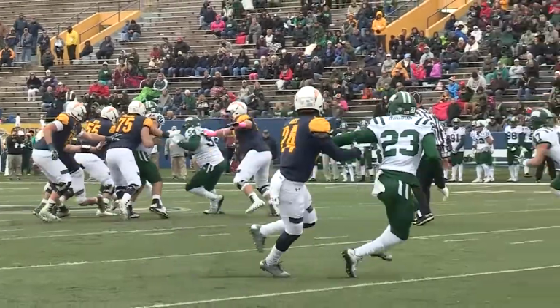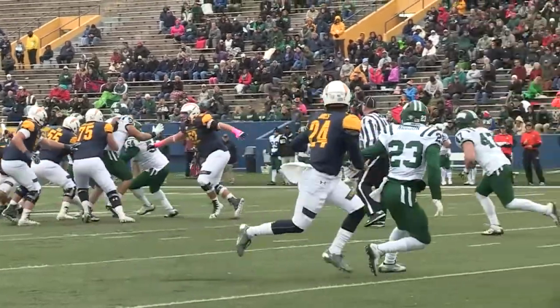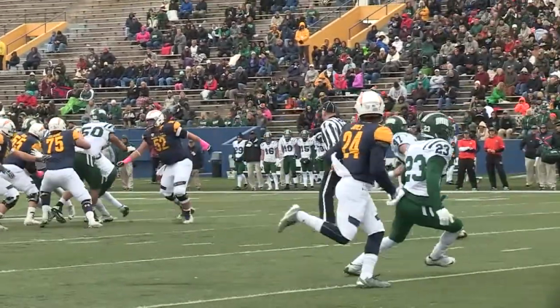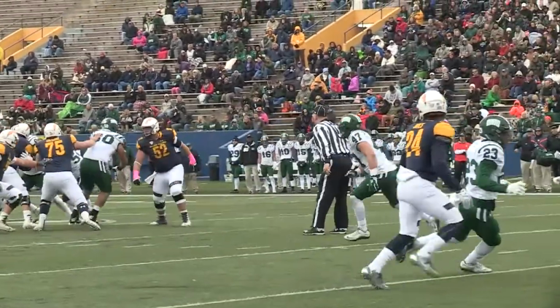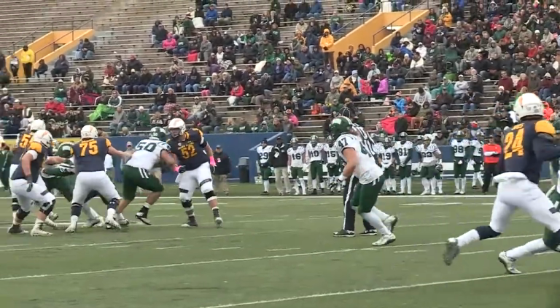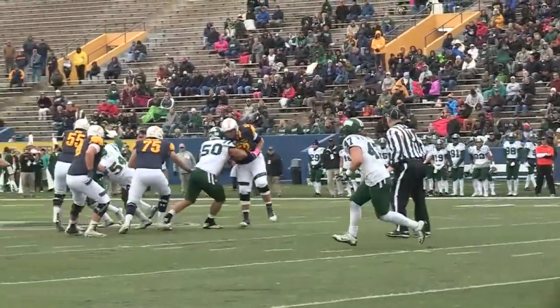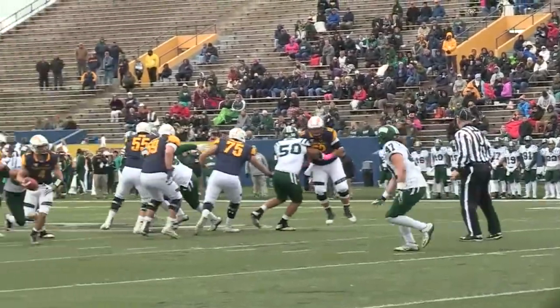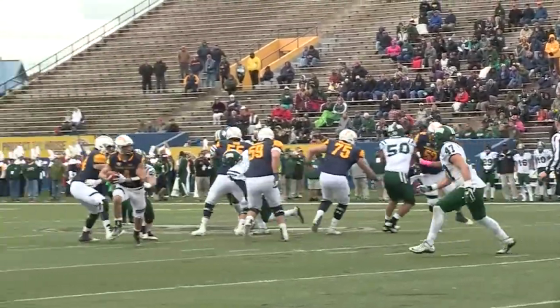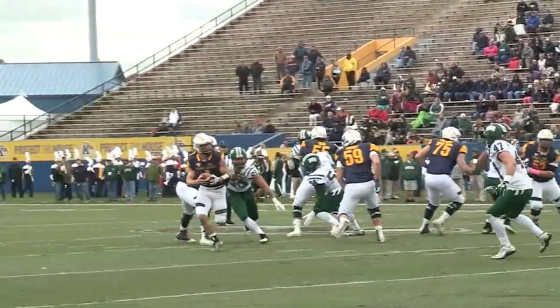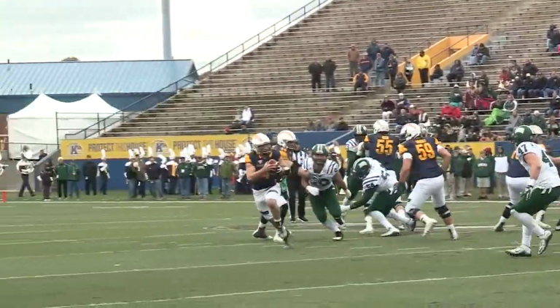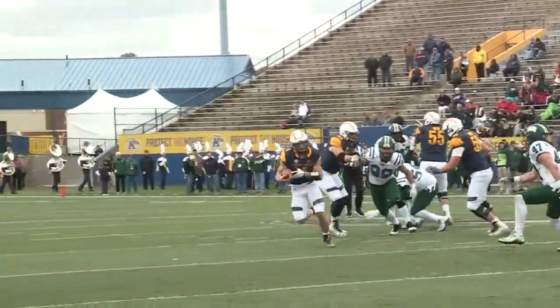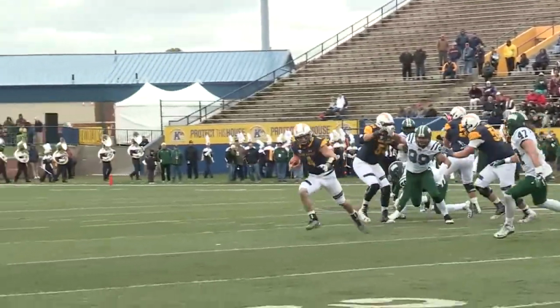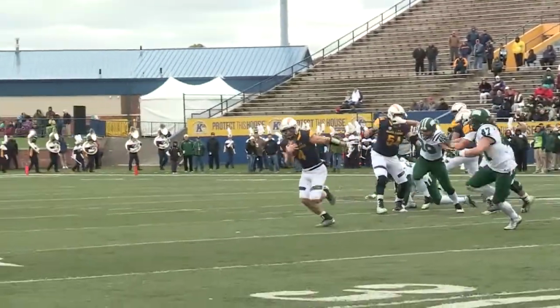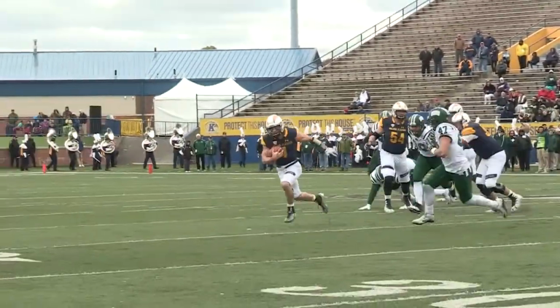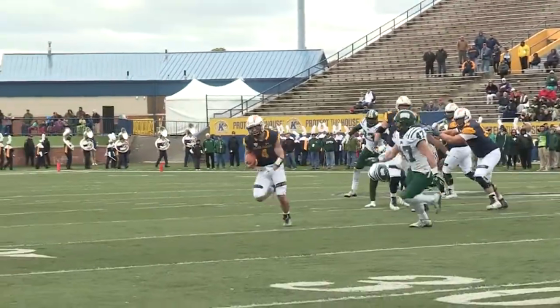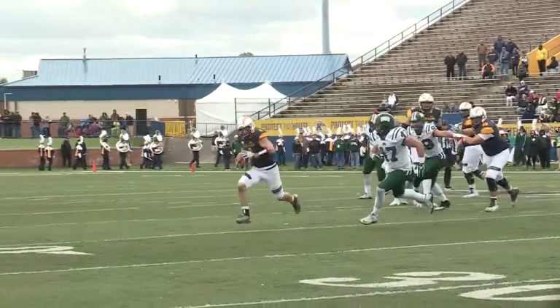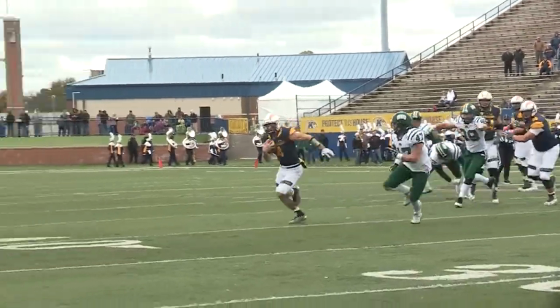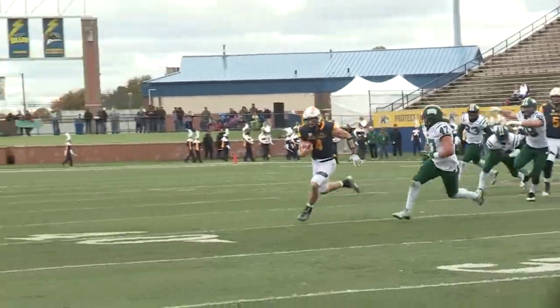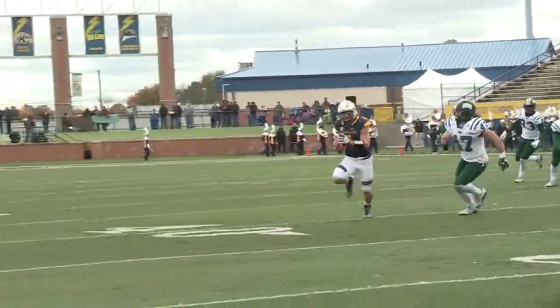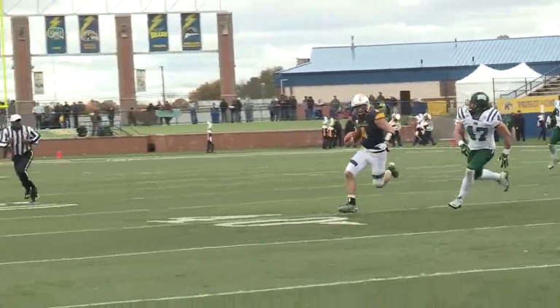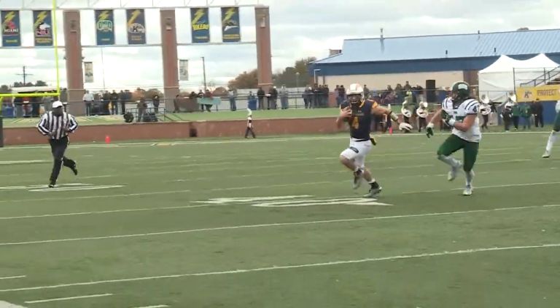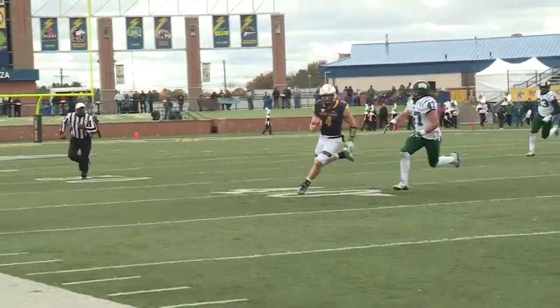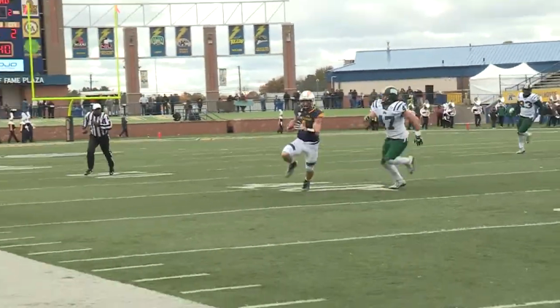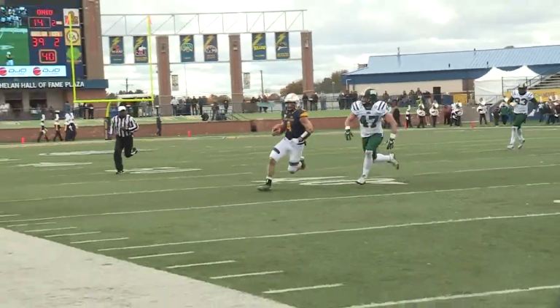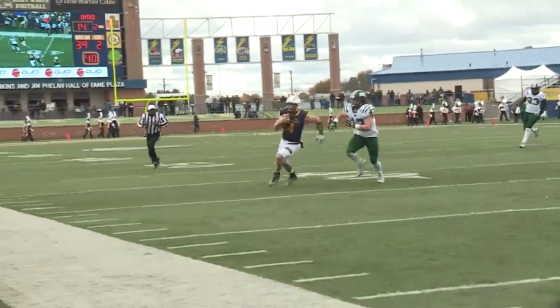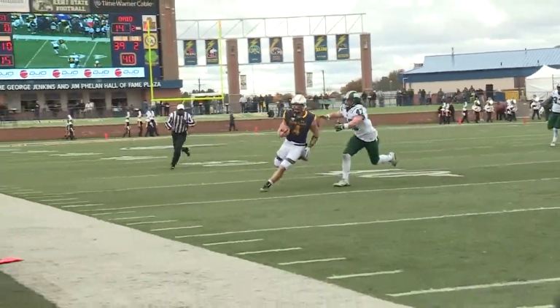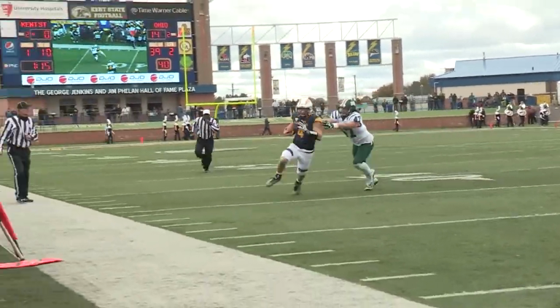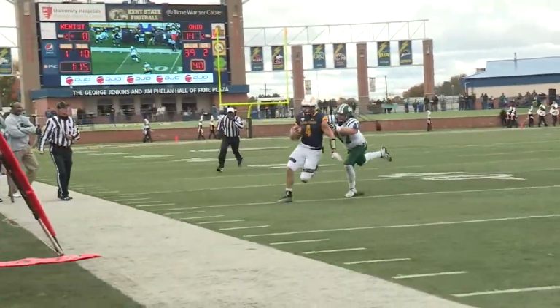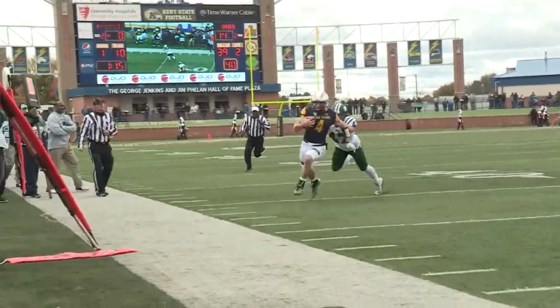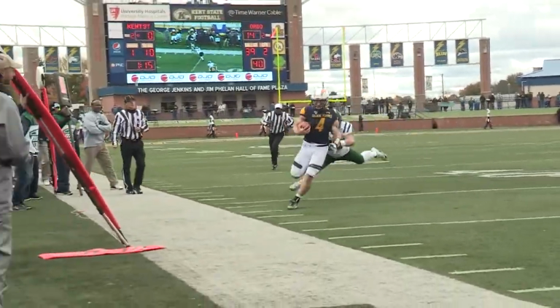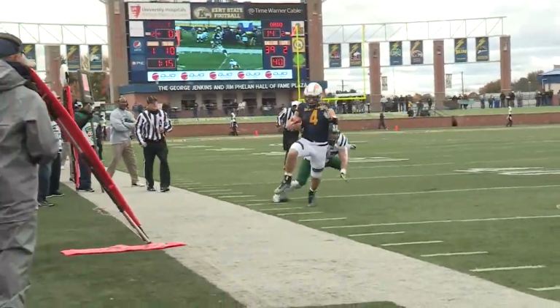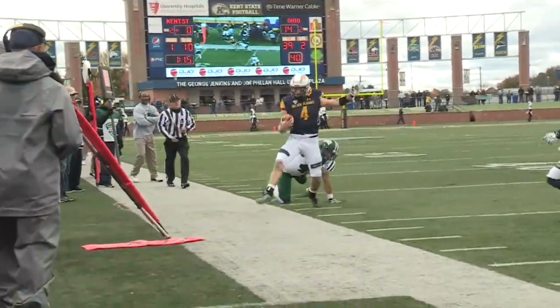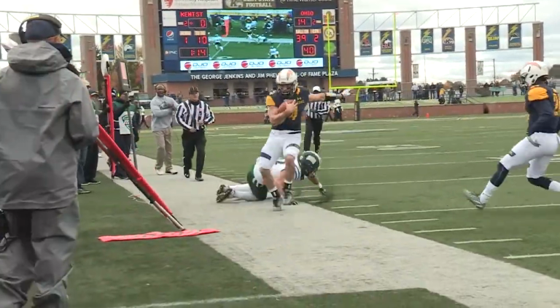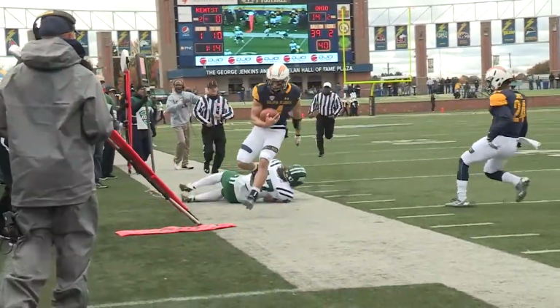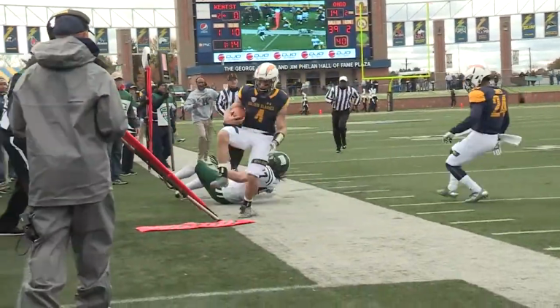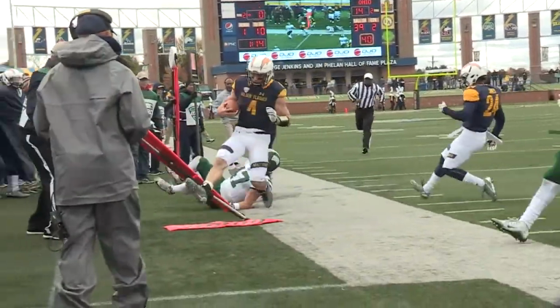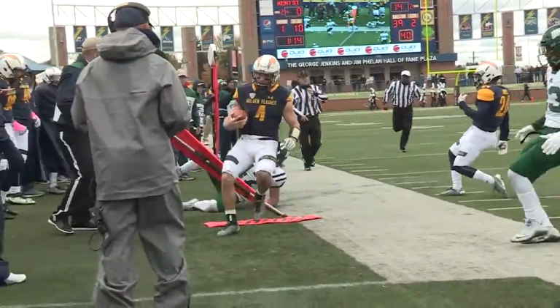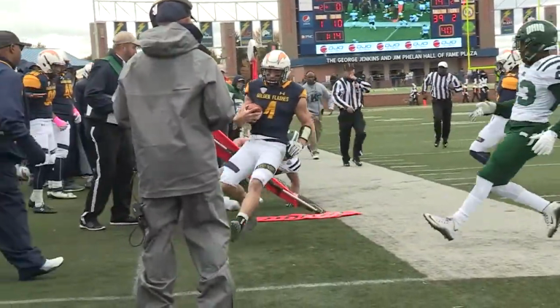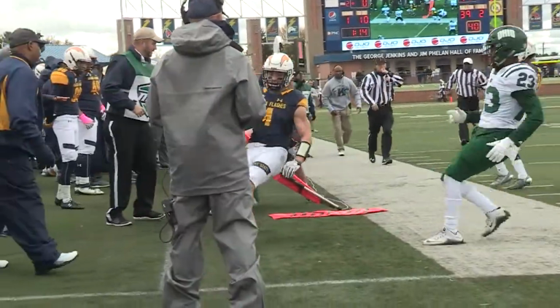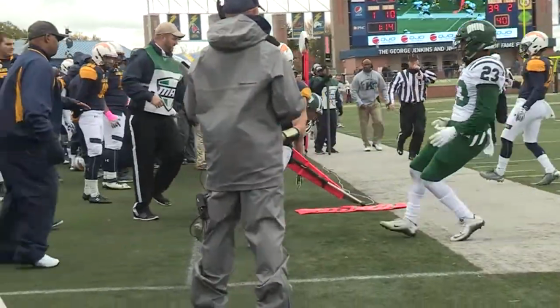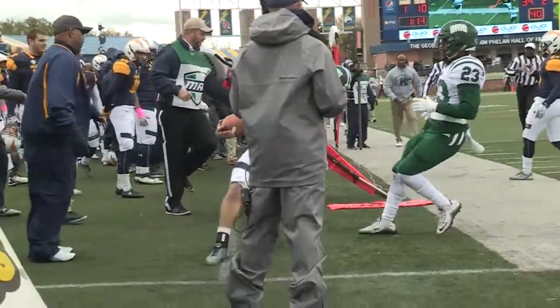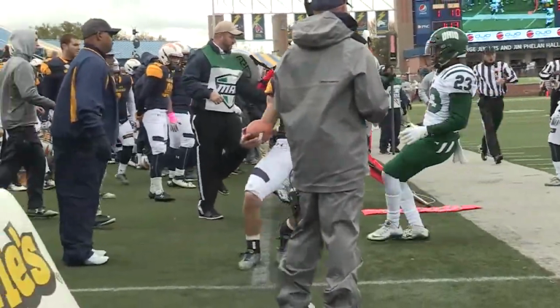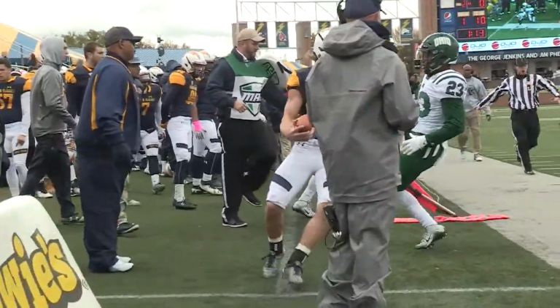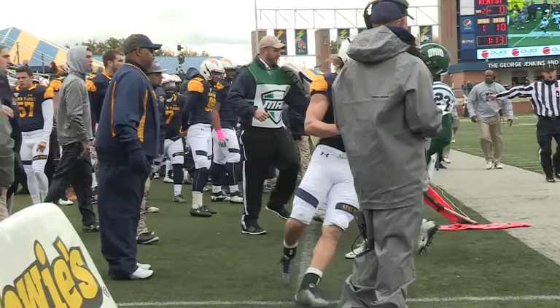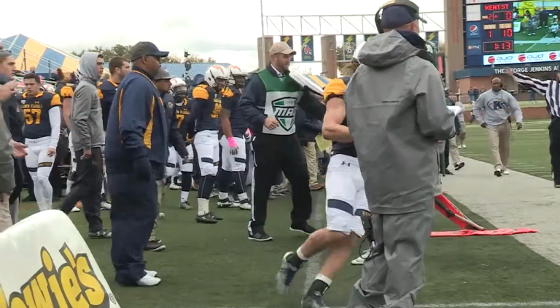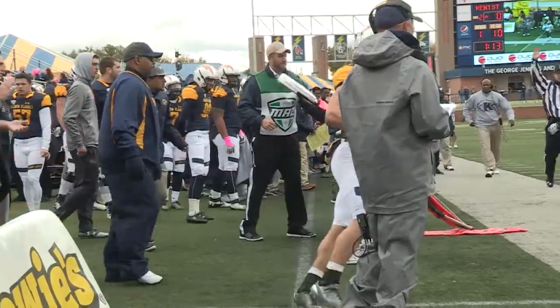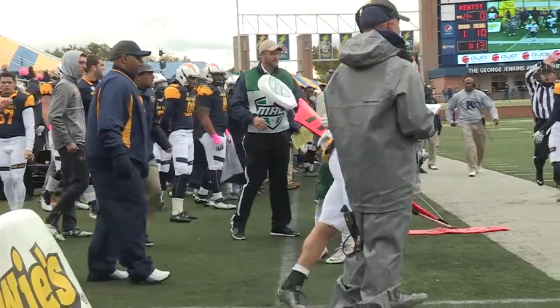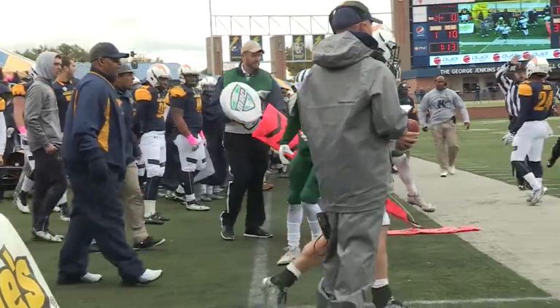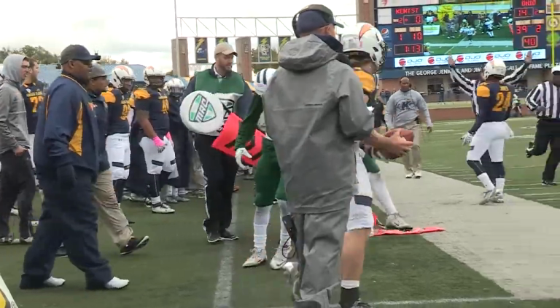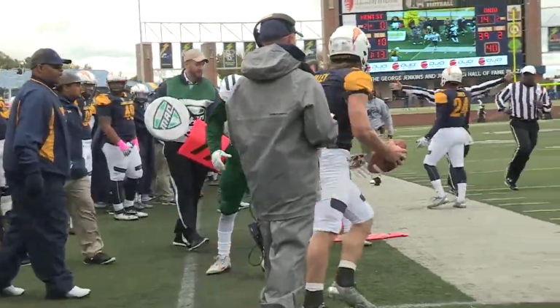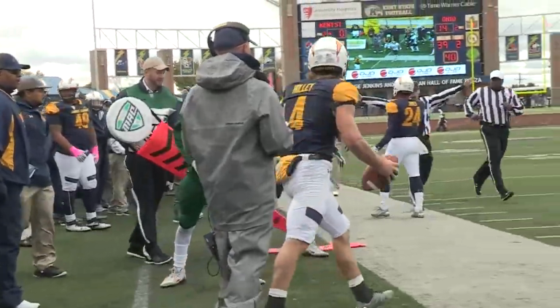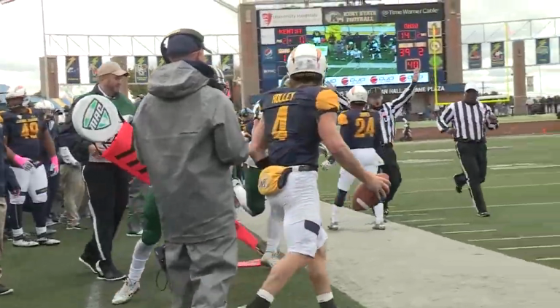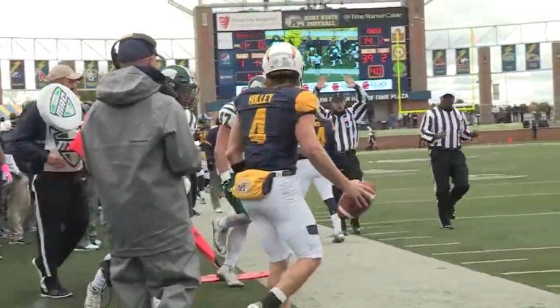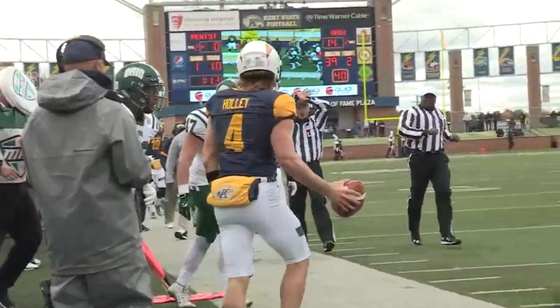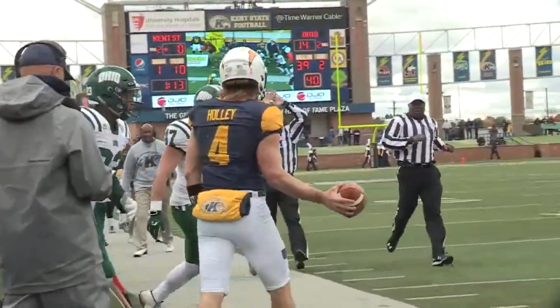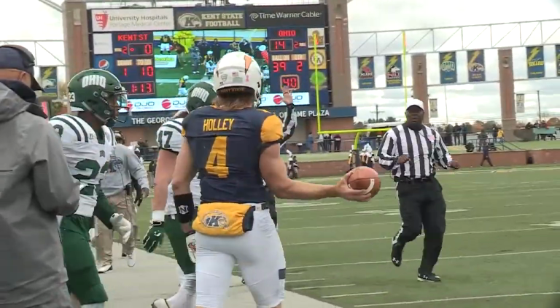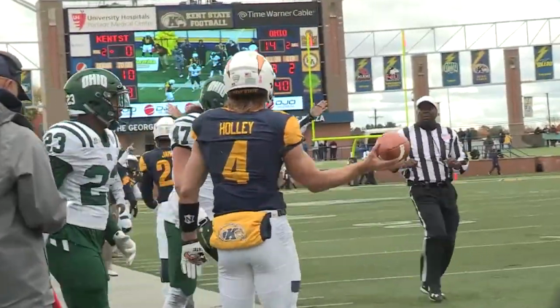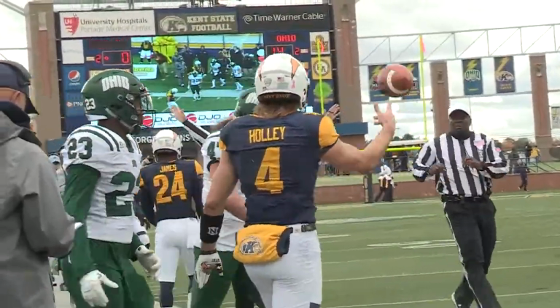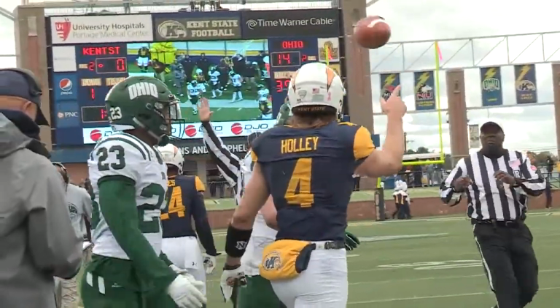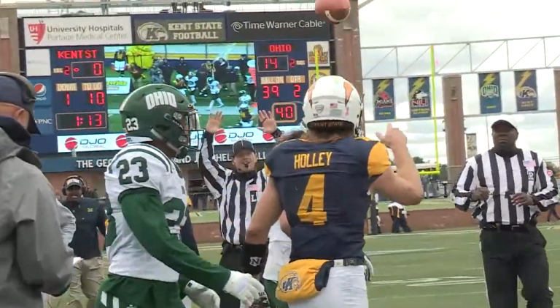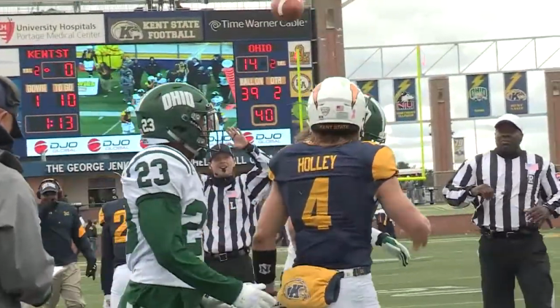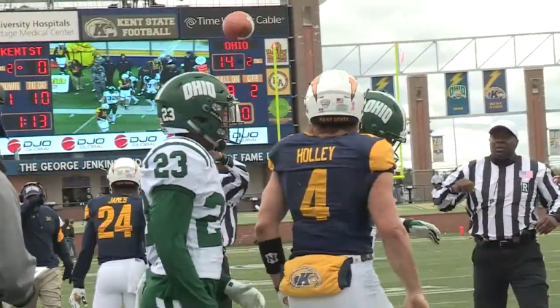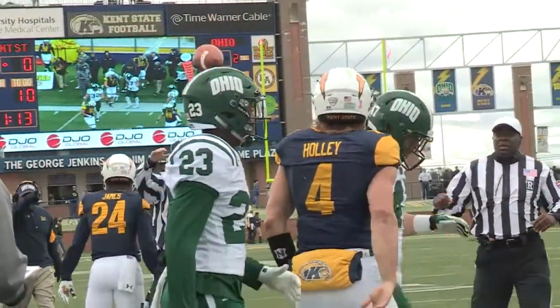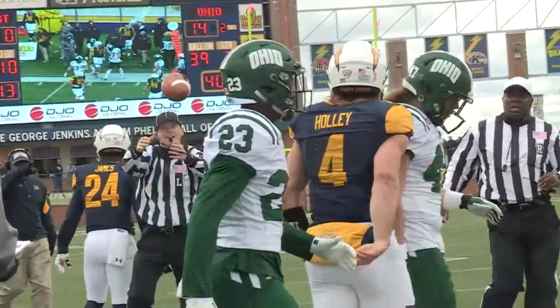Here's the snap, Holley flushed. He's got one man to beat, turns the corner at the 35, steps out of bounds at the 32.